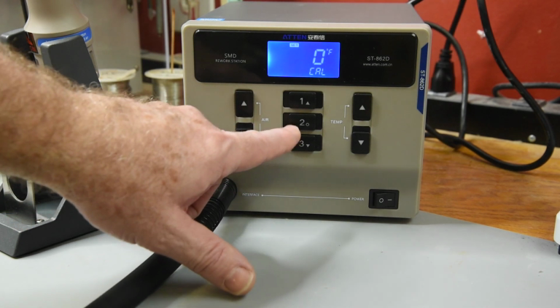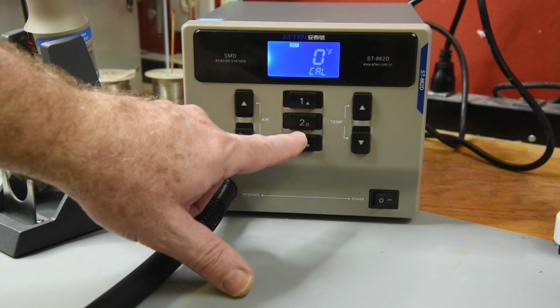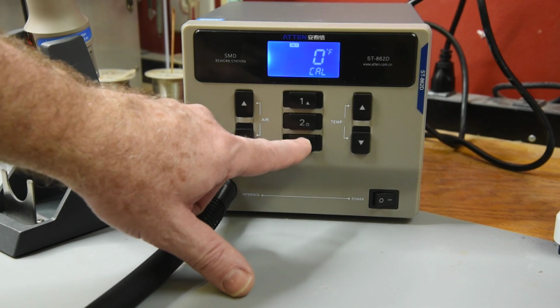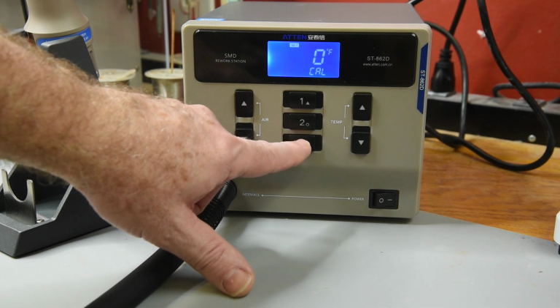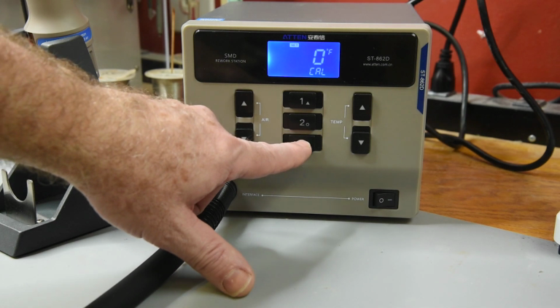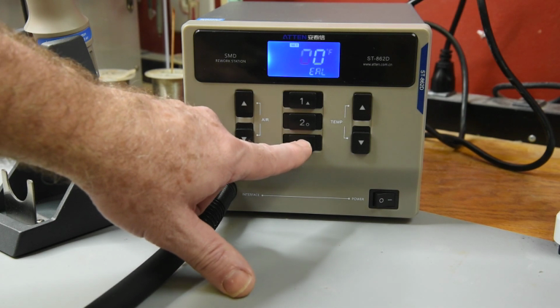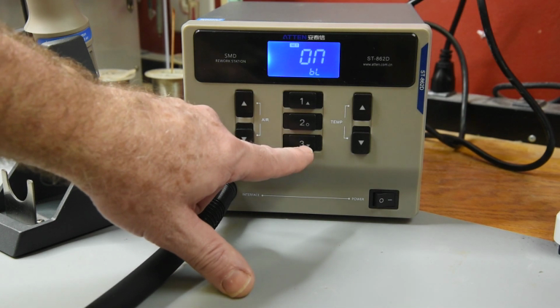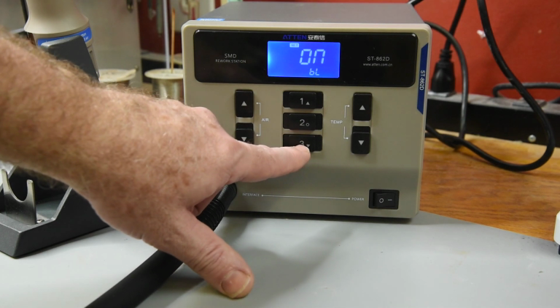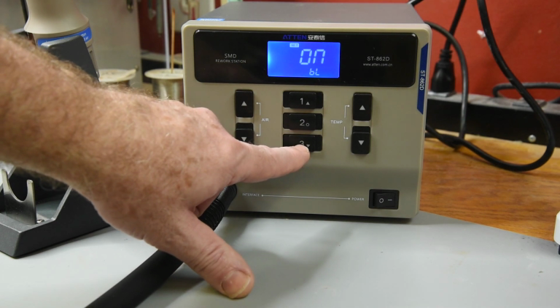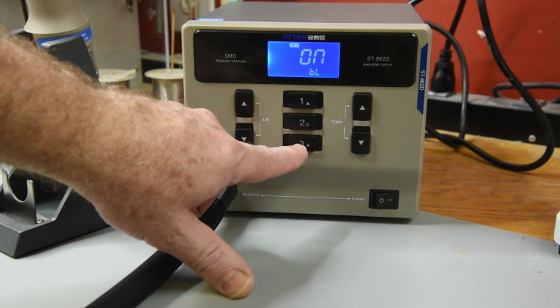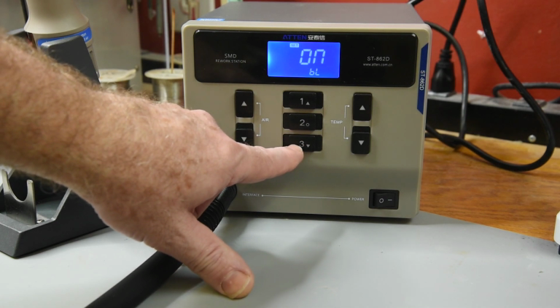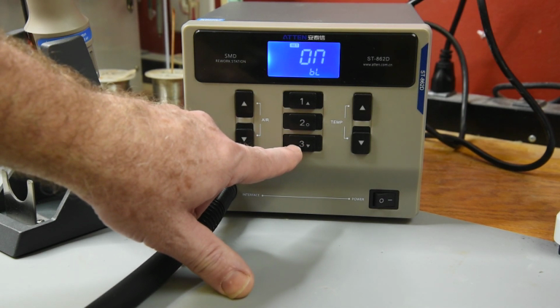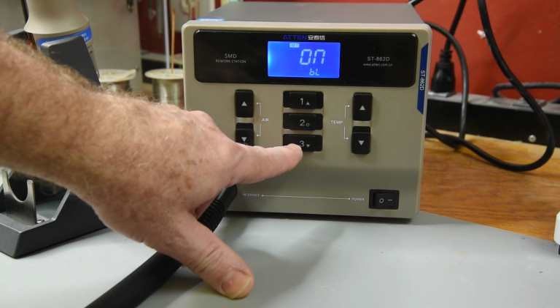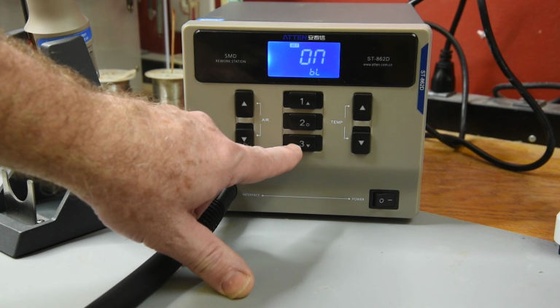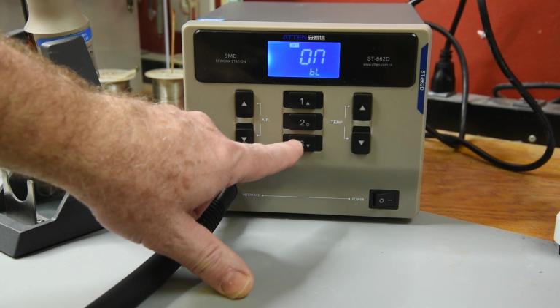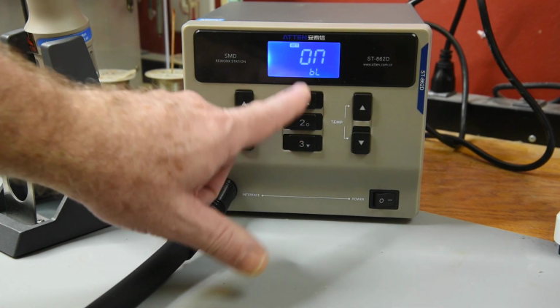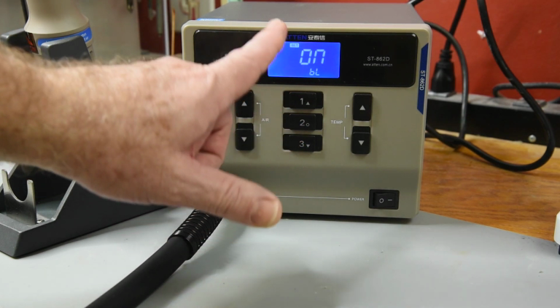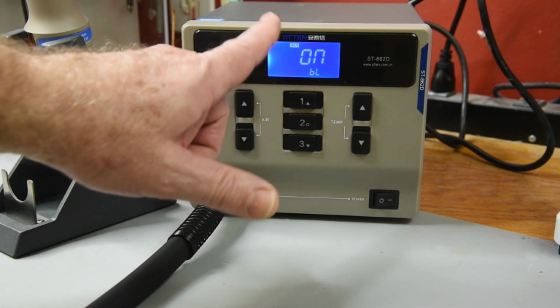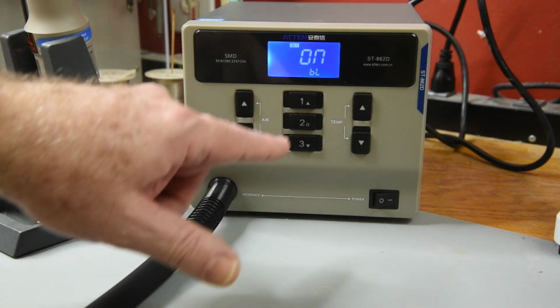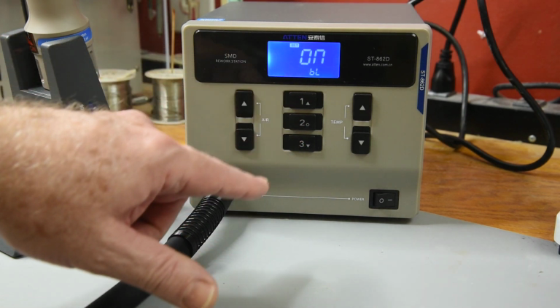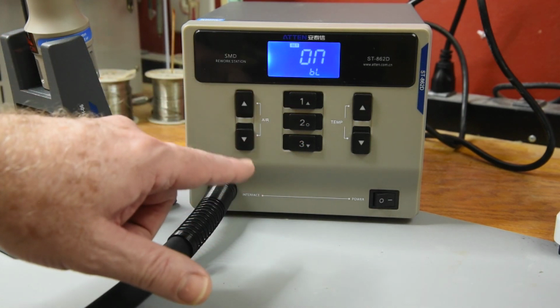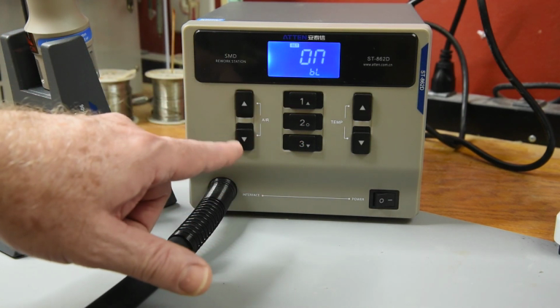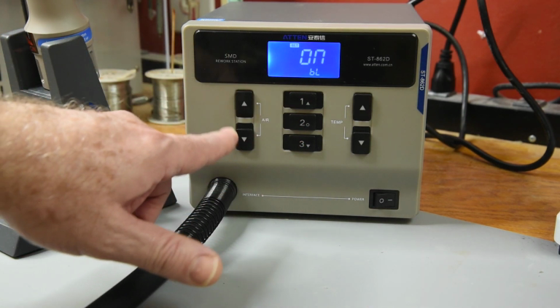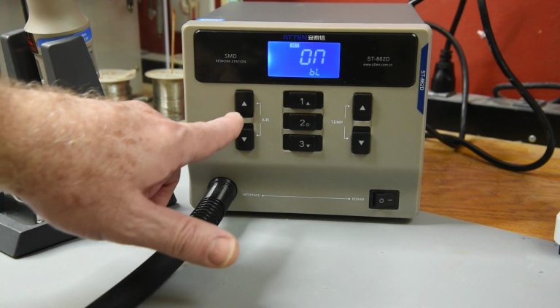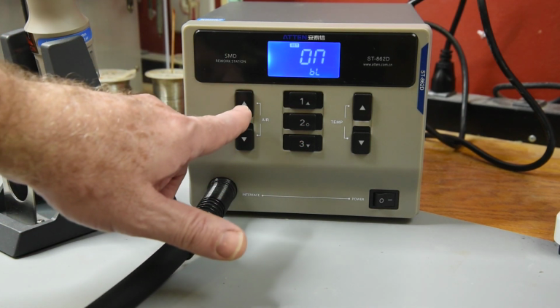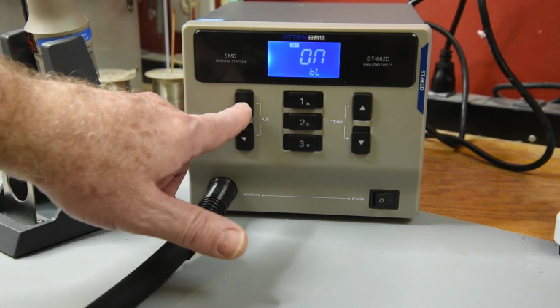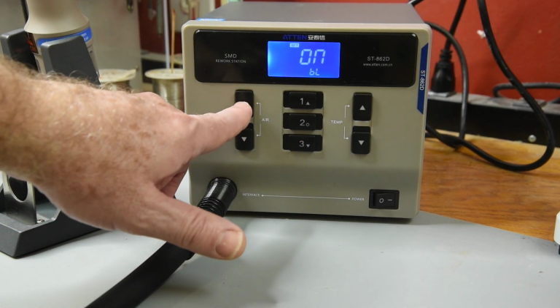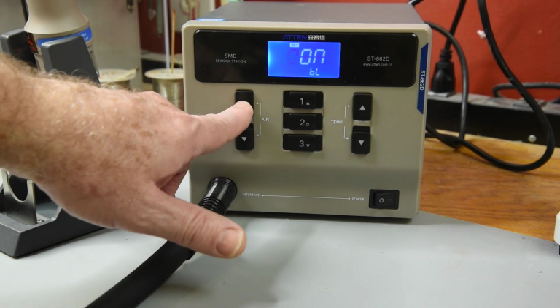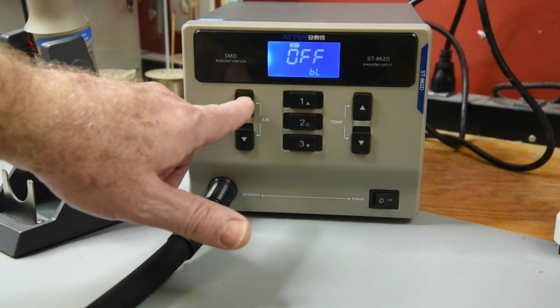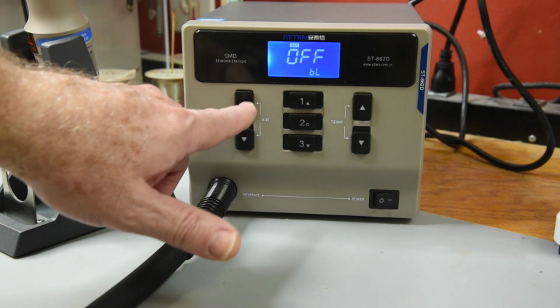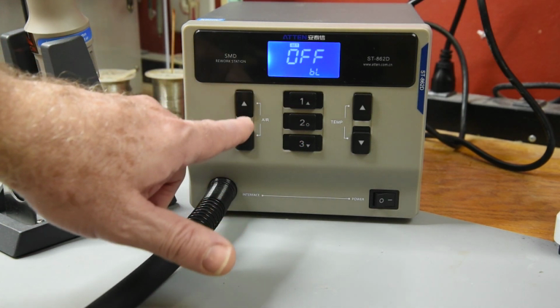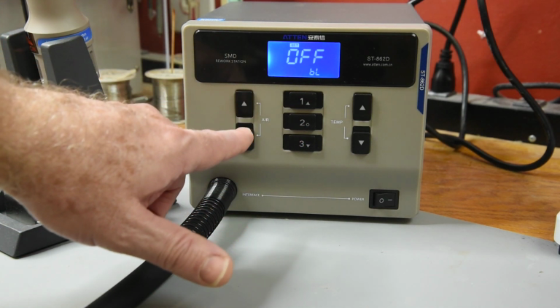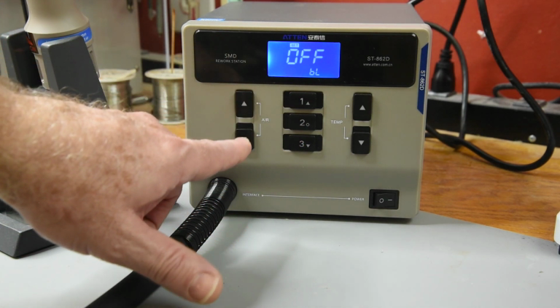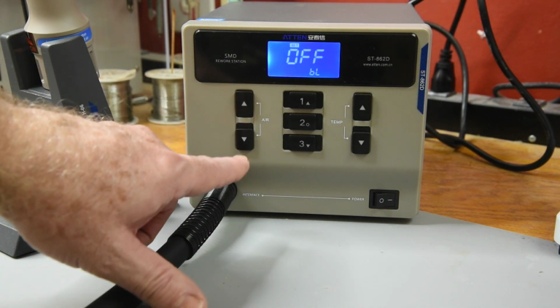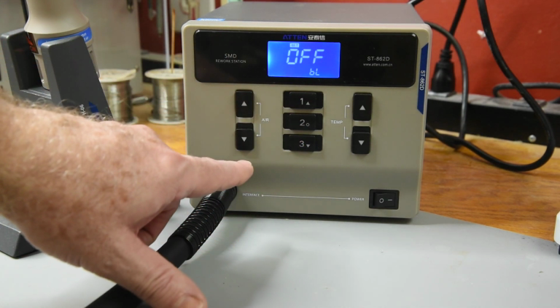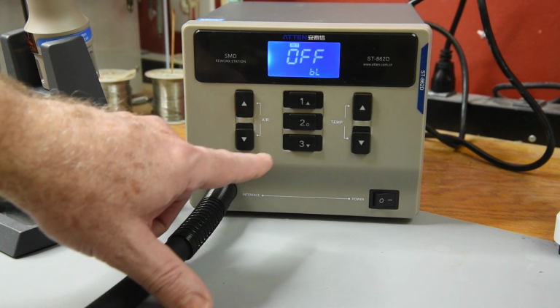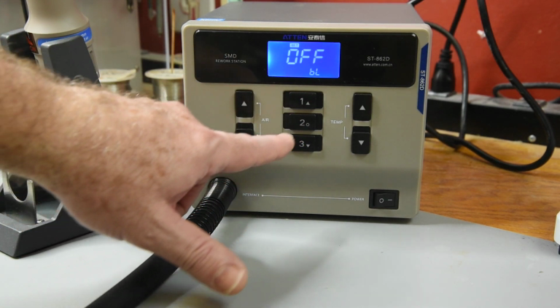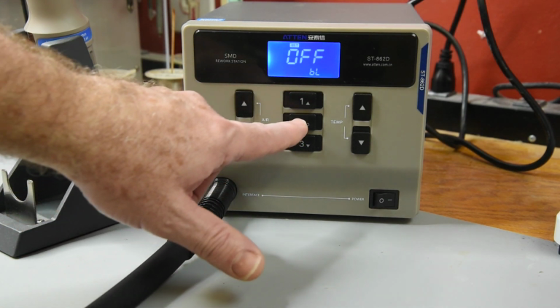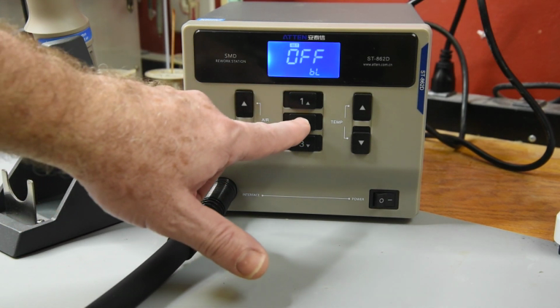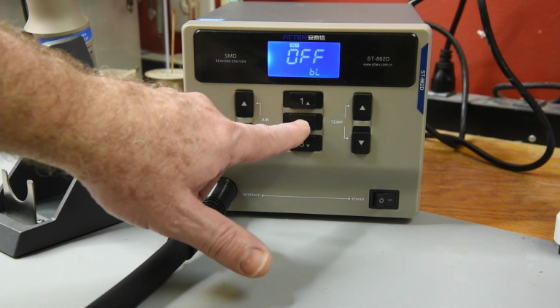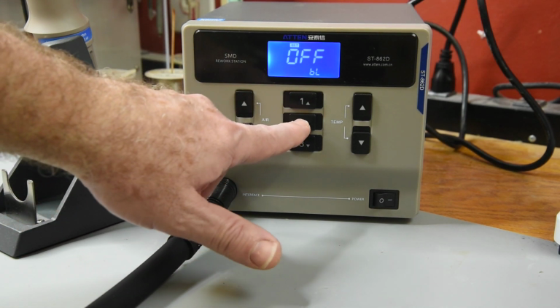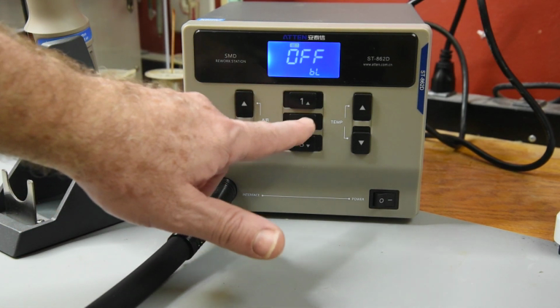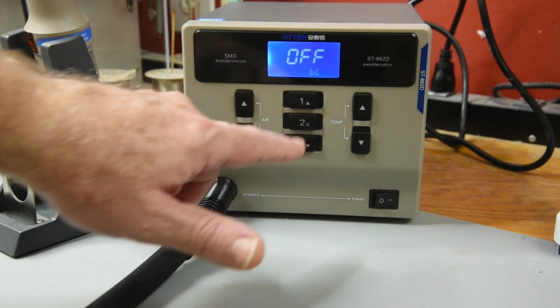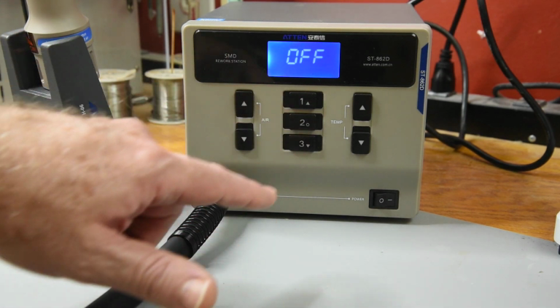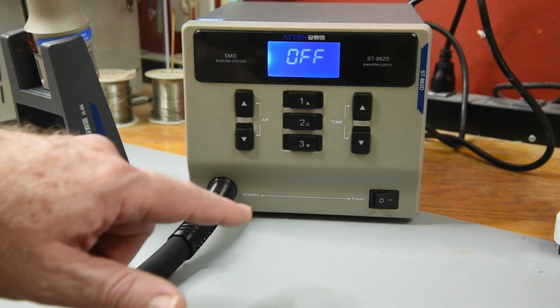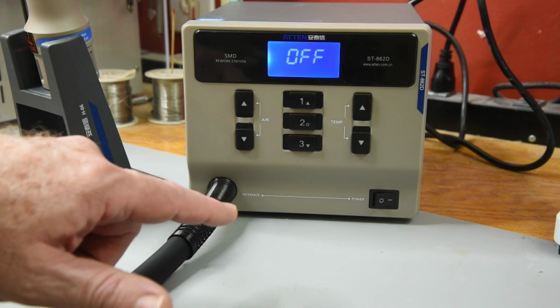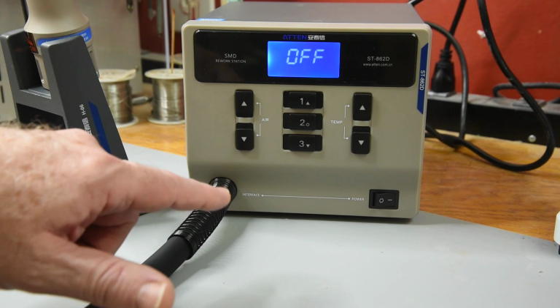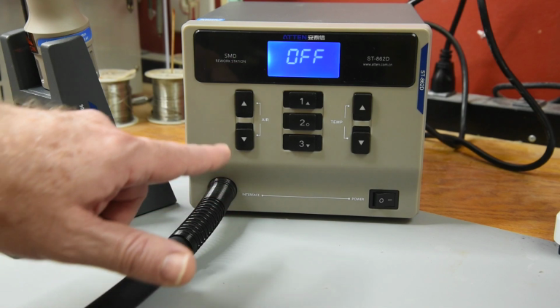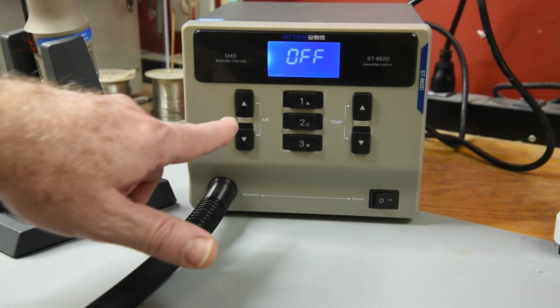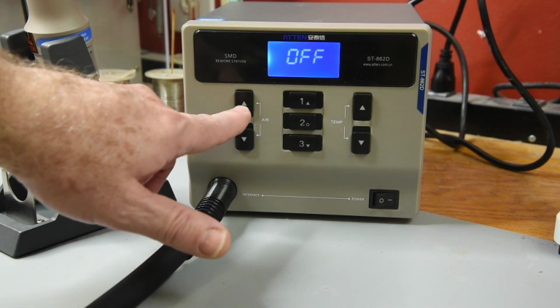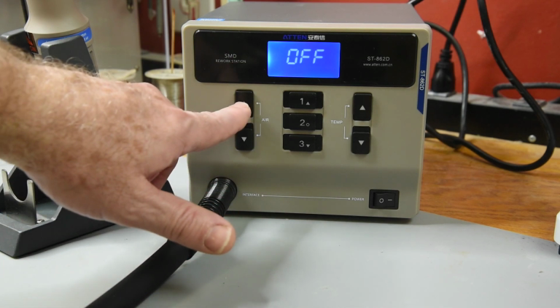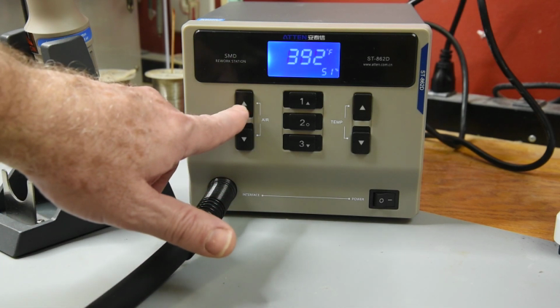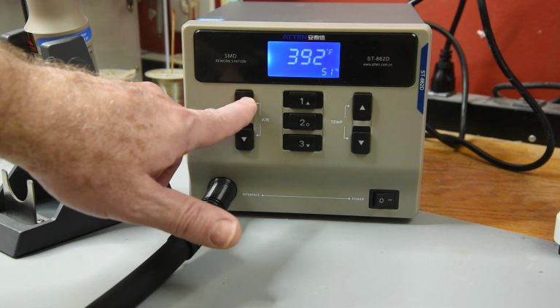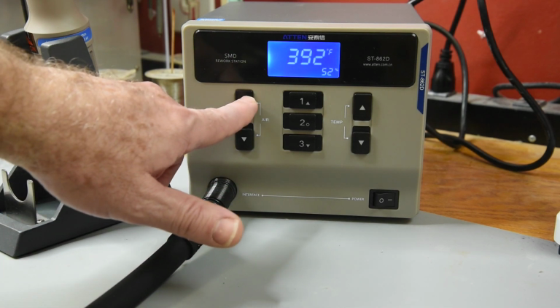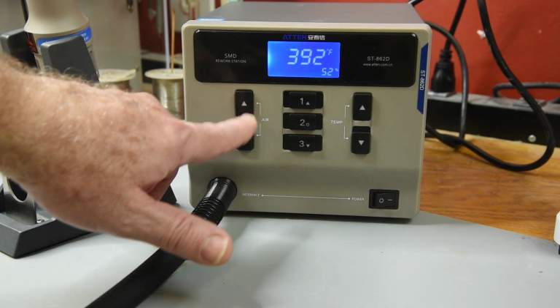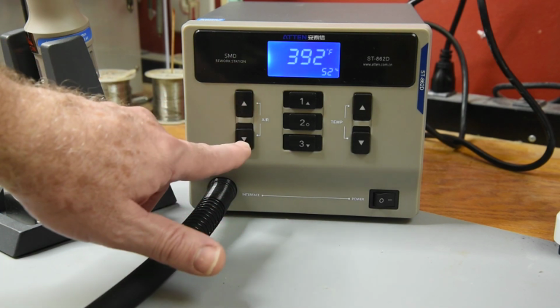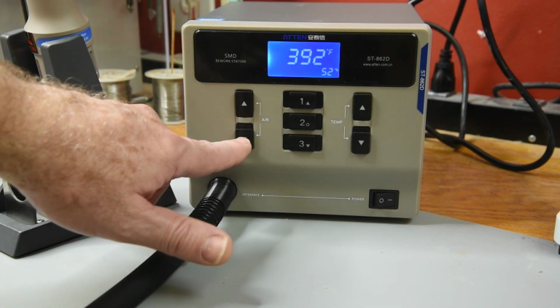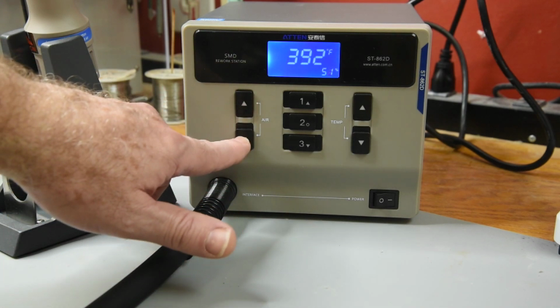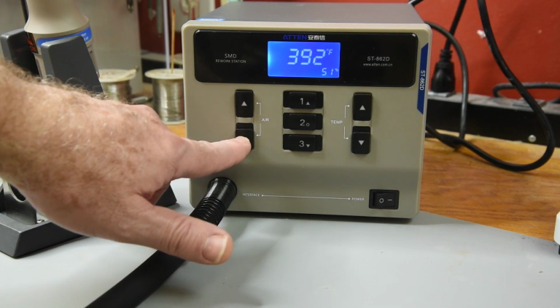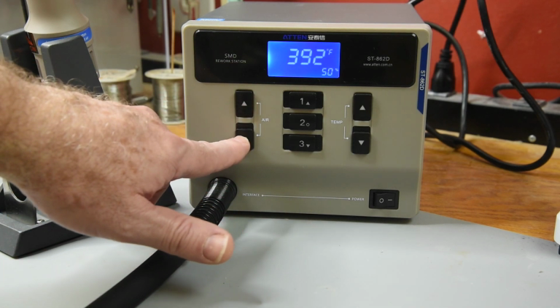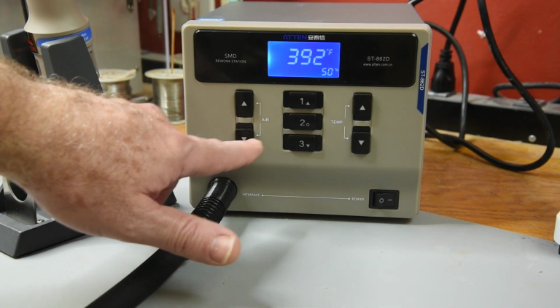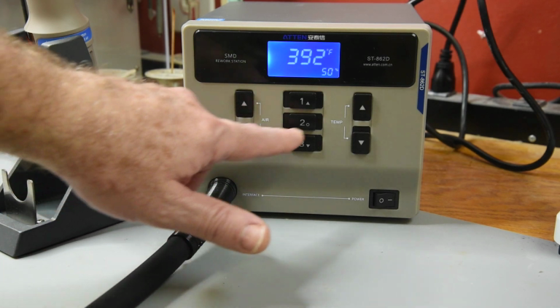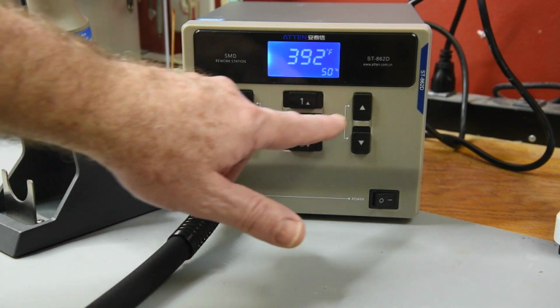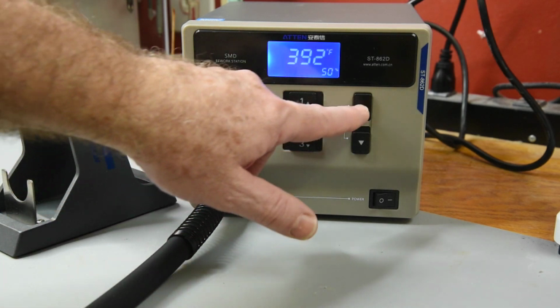The fifth menu entry is the button beep on or off function. It defaults to on, and that is a definite turn-to-off setting.